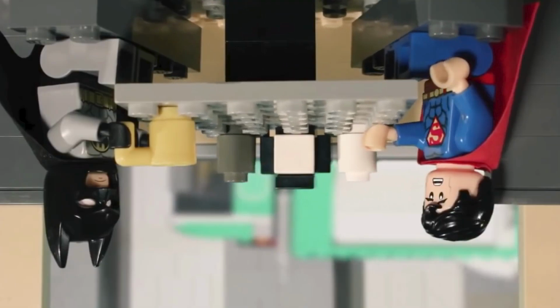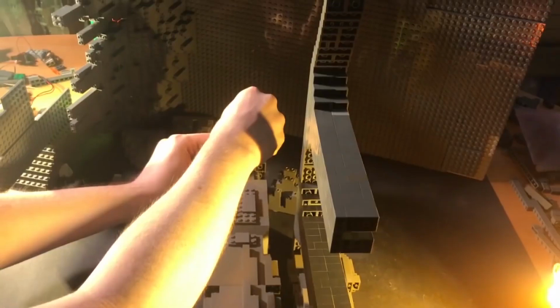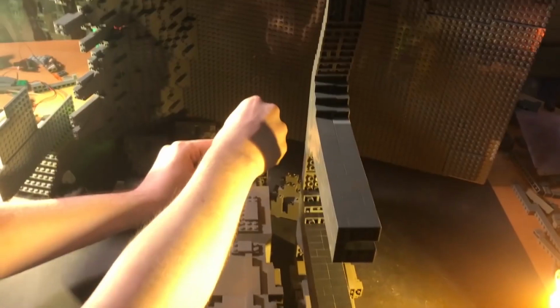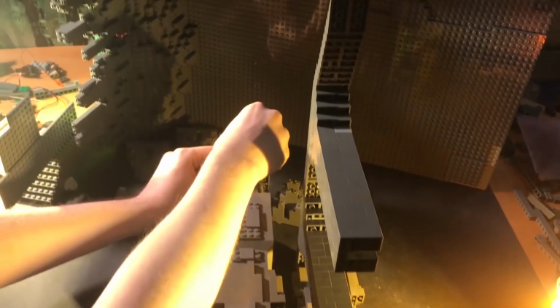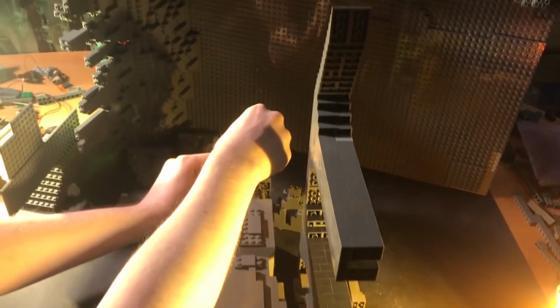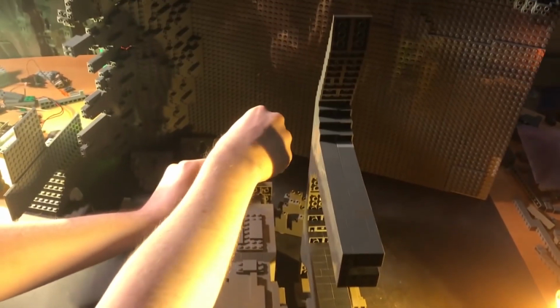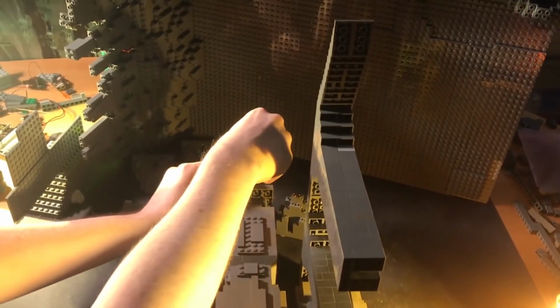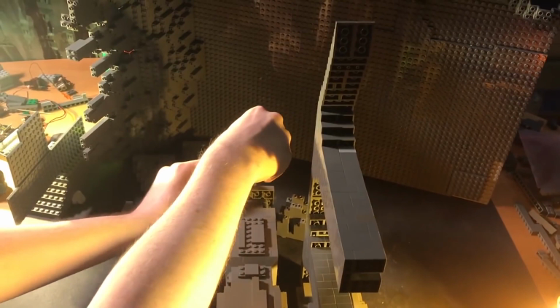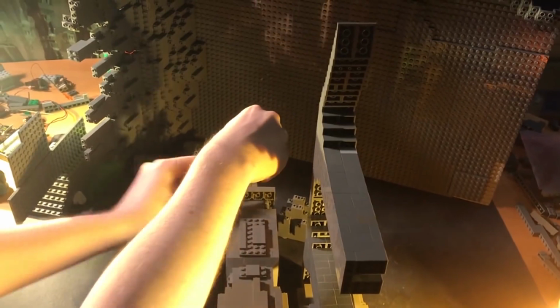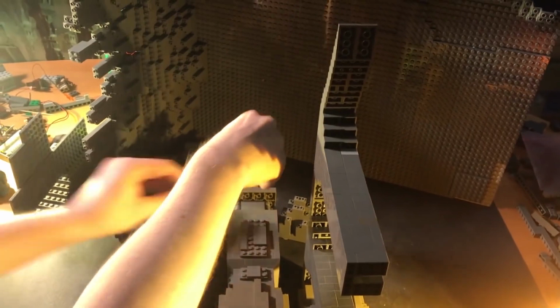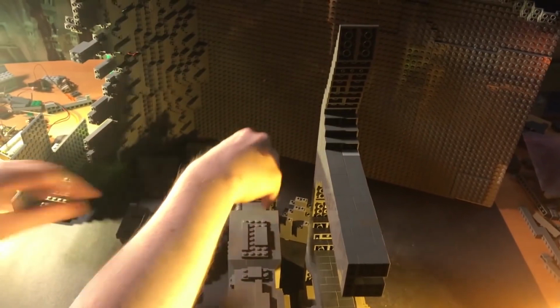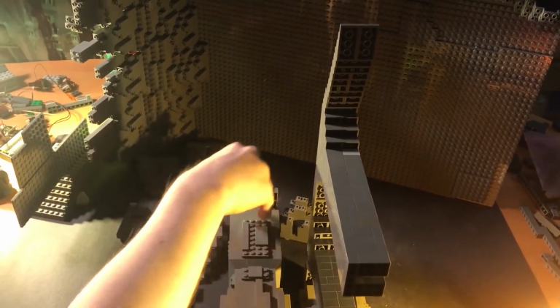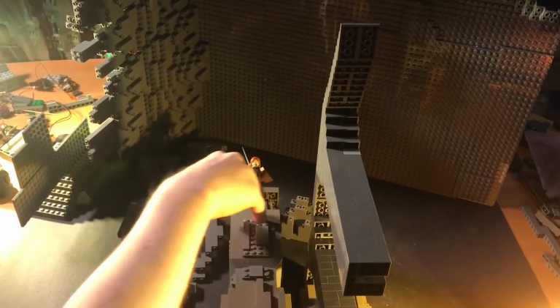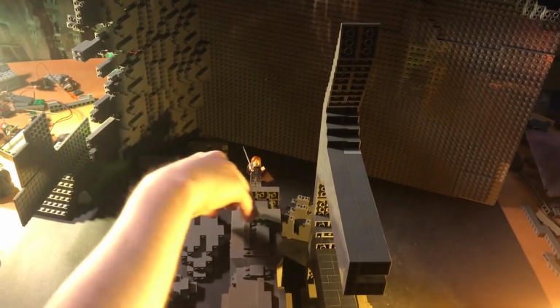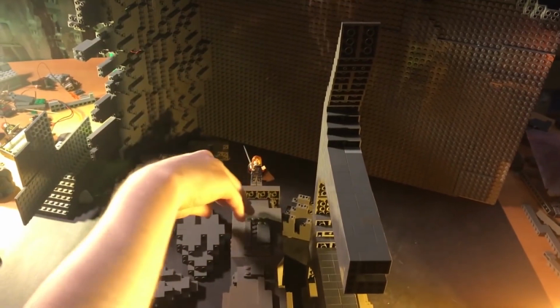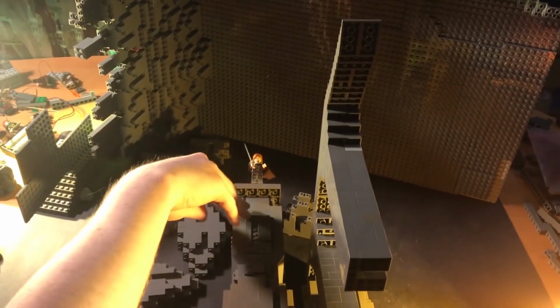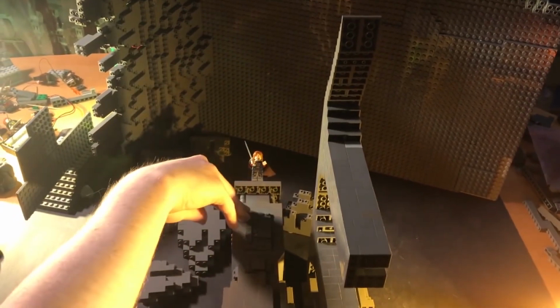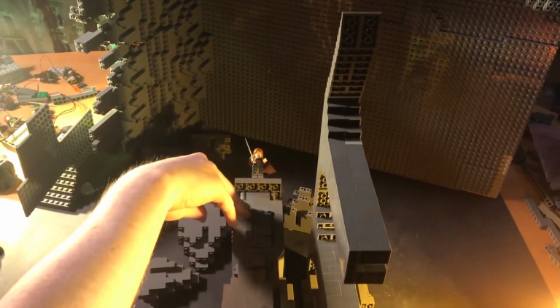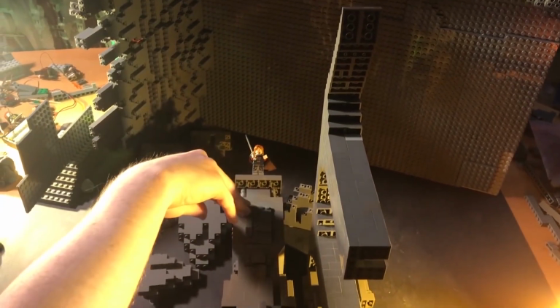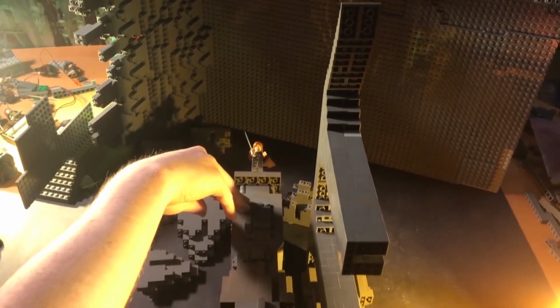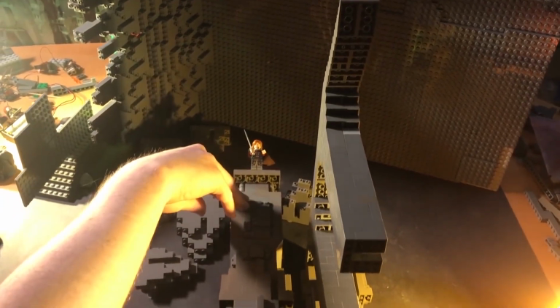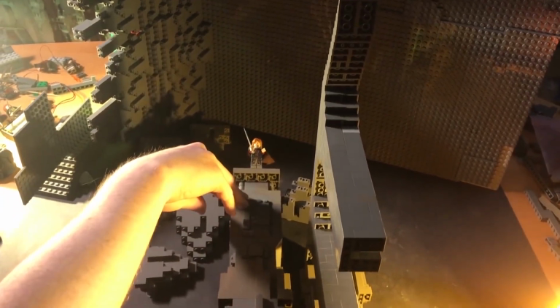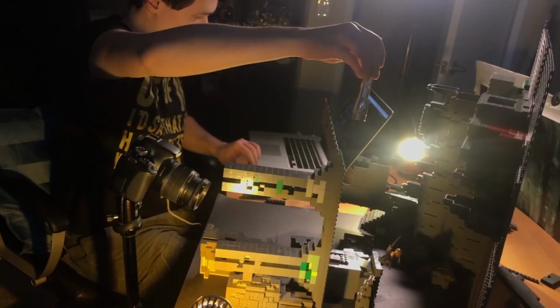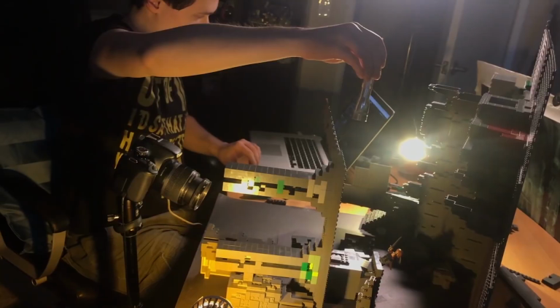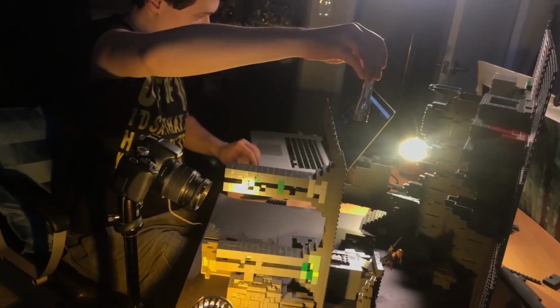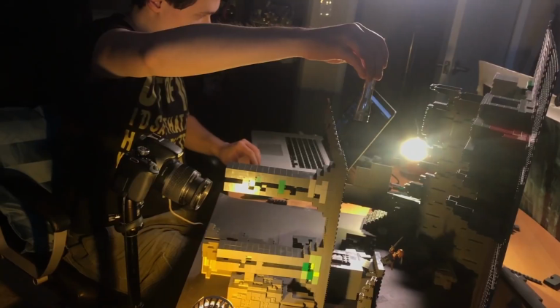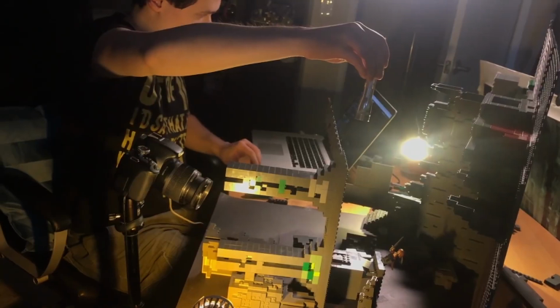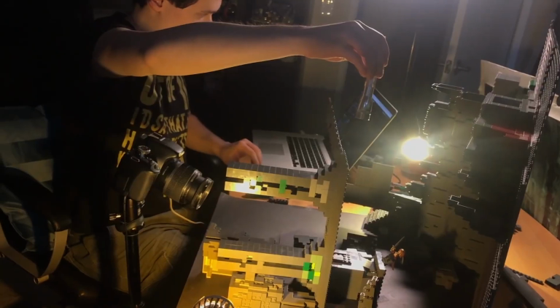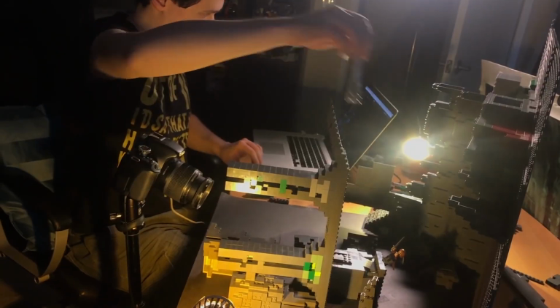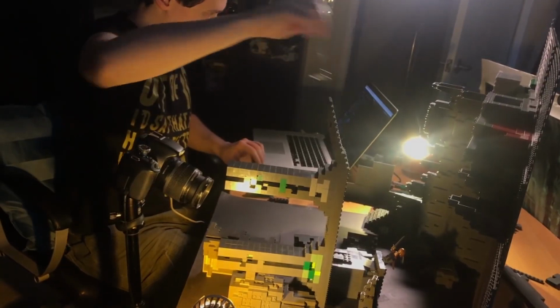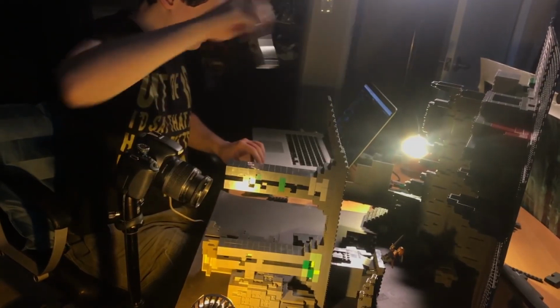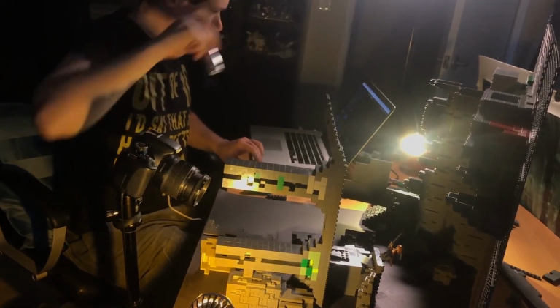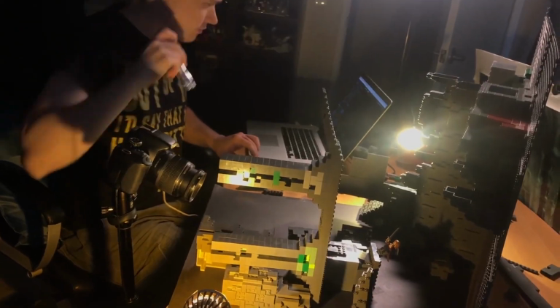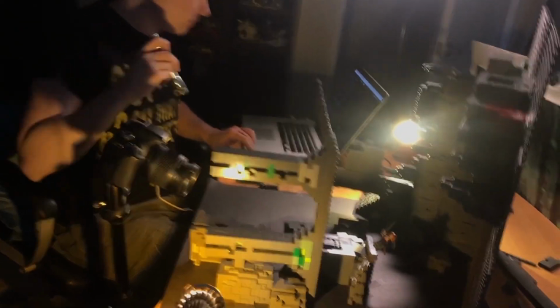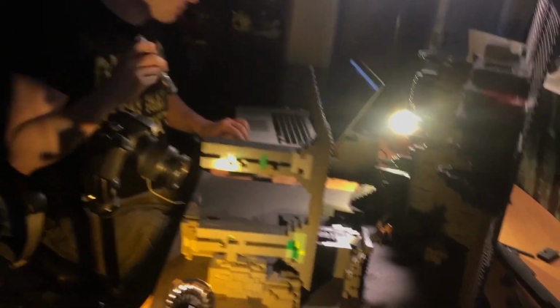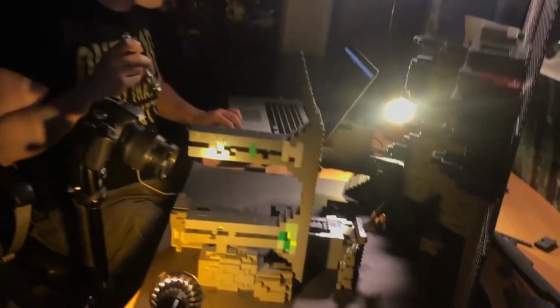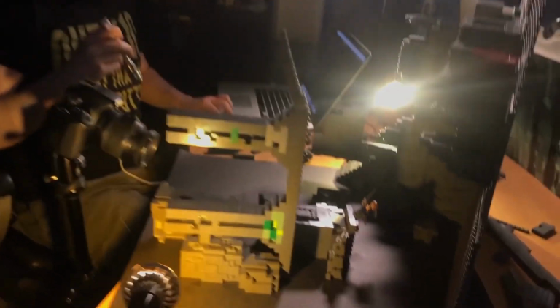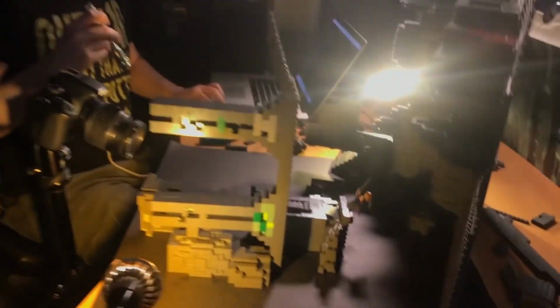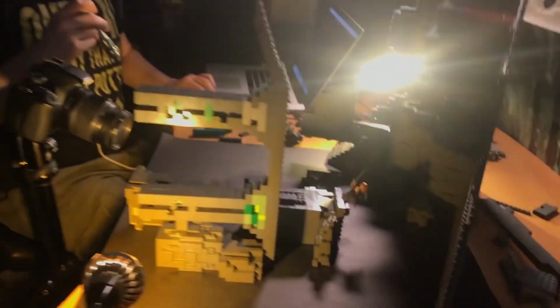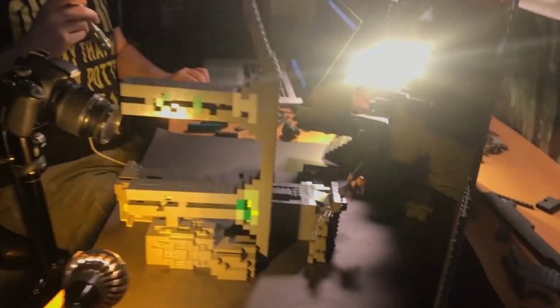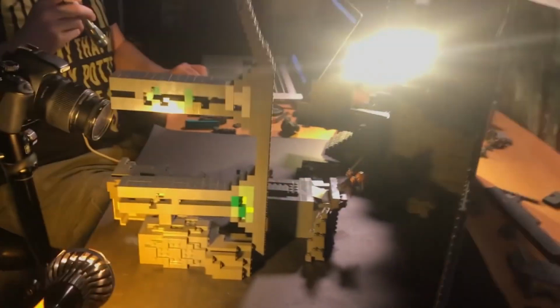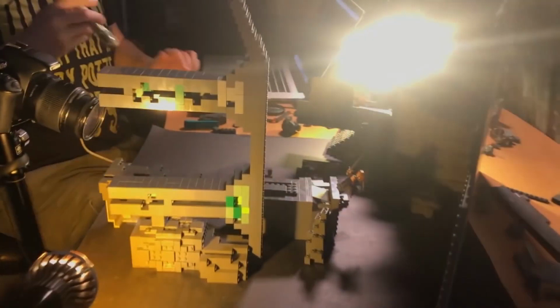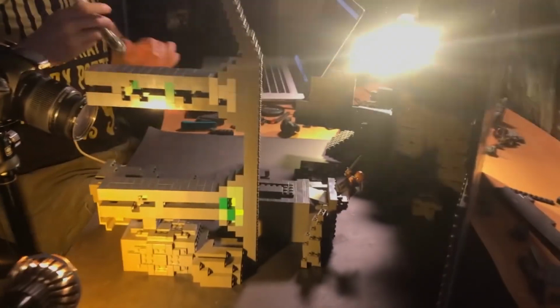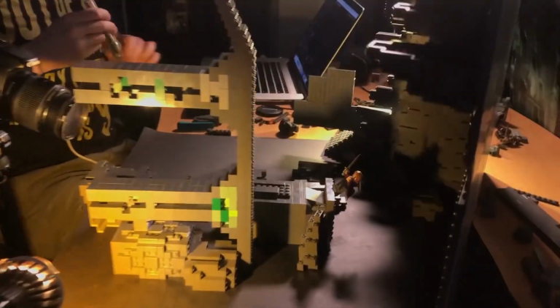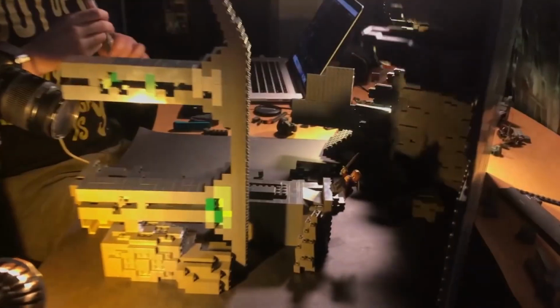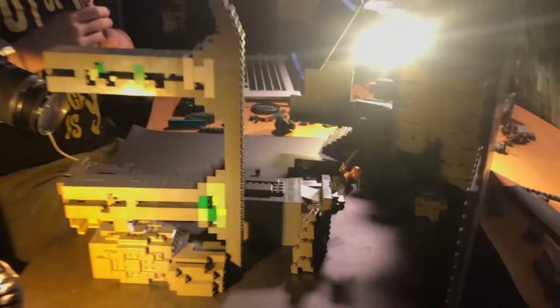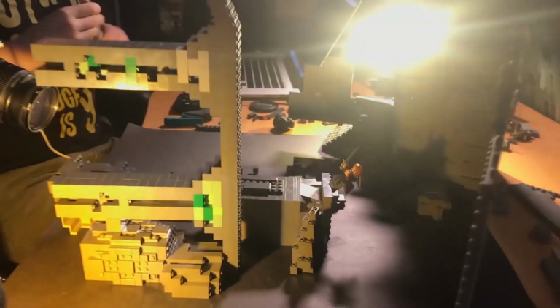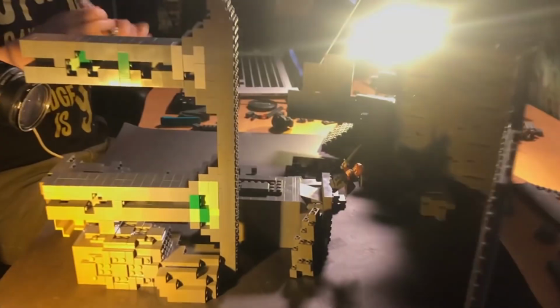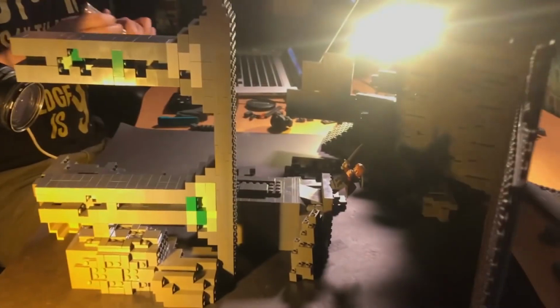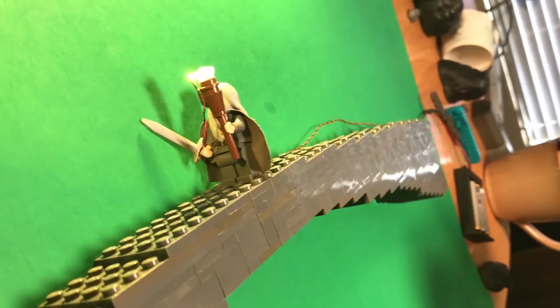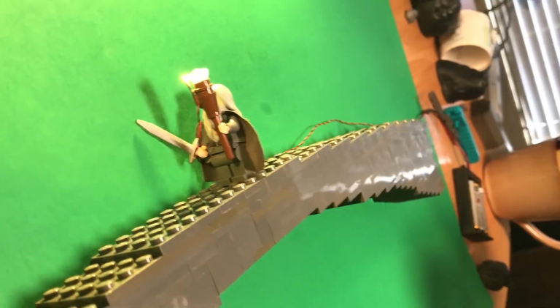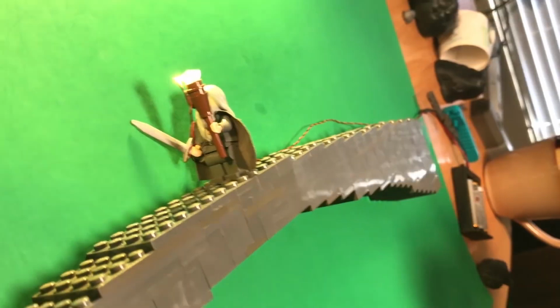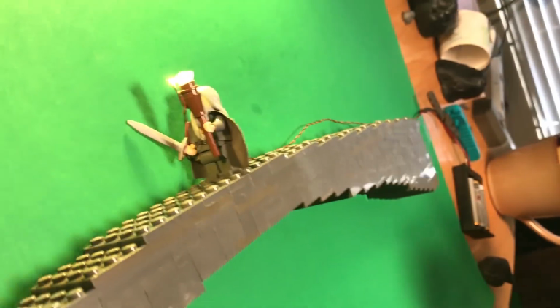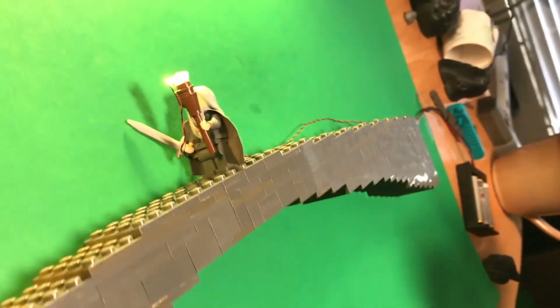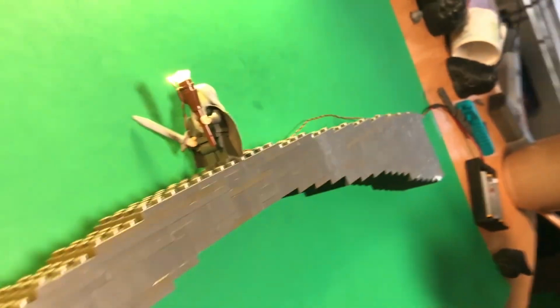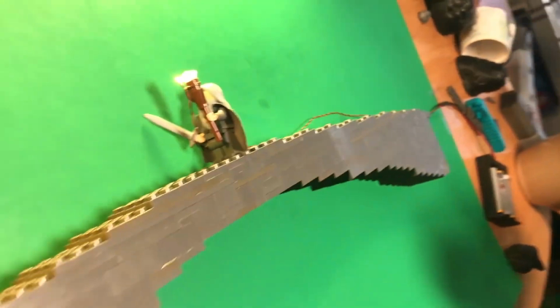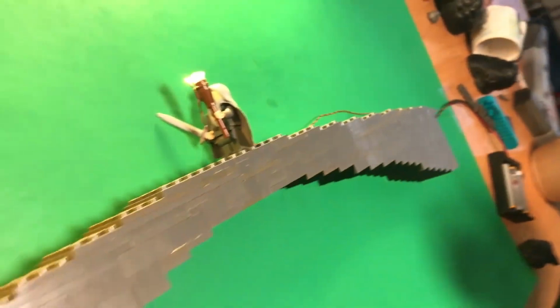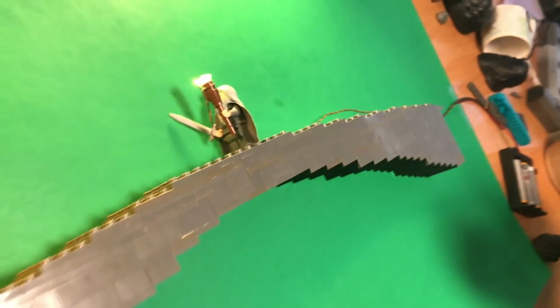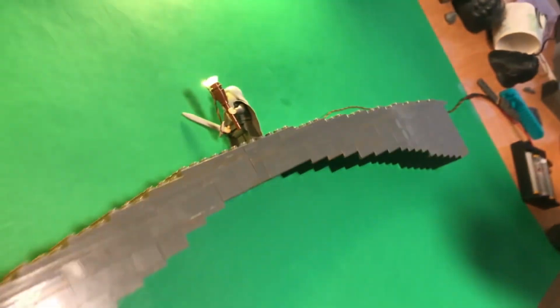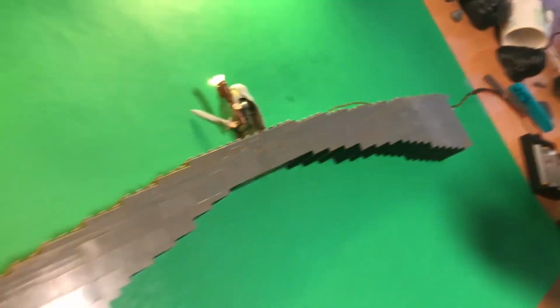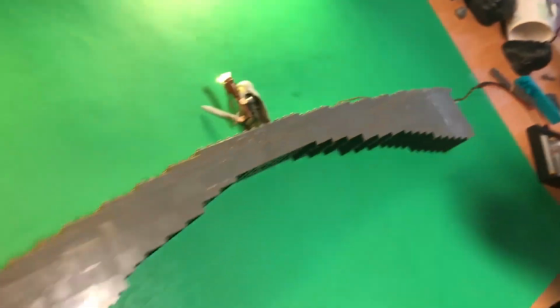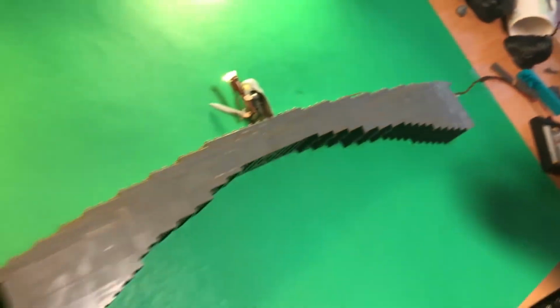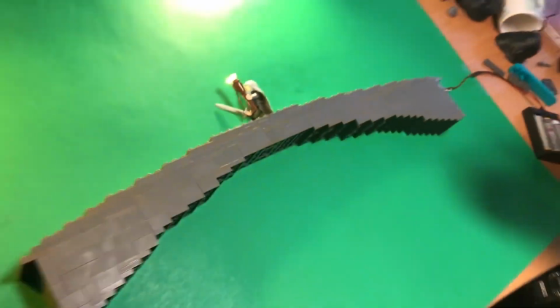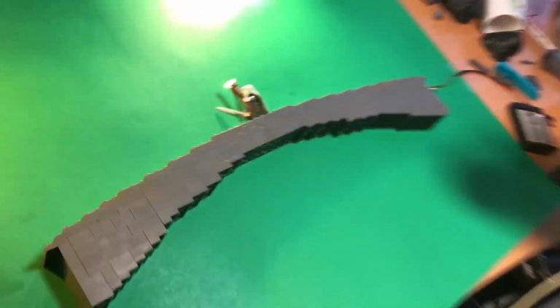Here's an example where Brotherhood has flipped his set 90 degrees to make it seem like the camera is at the bottom of the pit. Here's another shot using that same method.